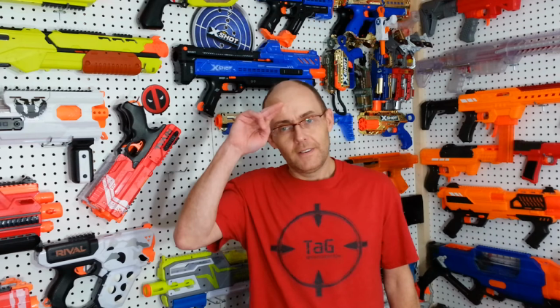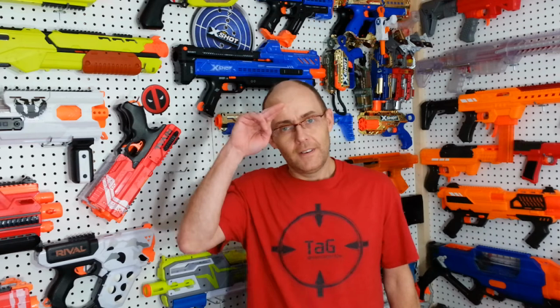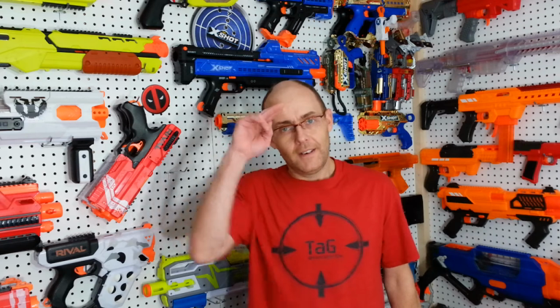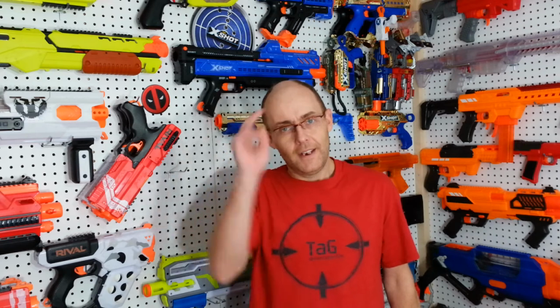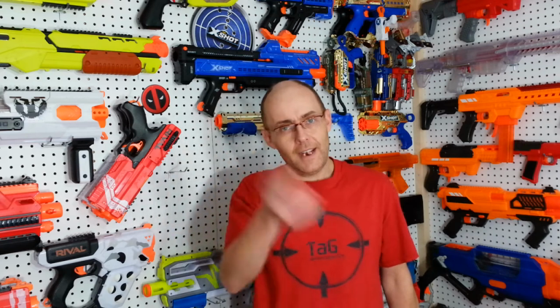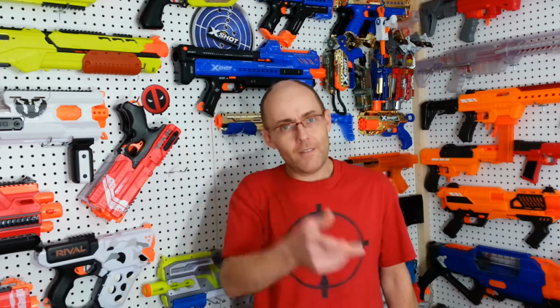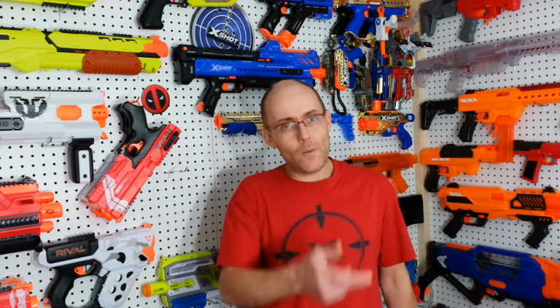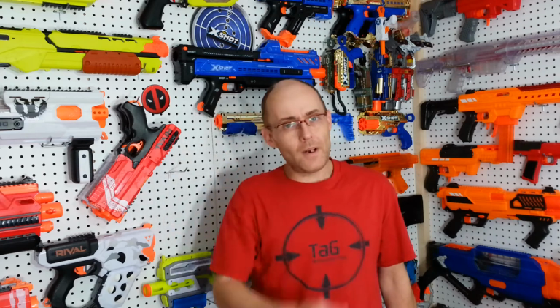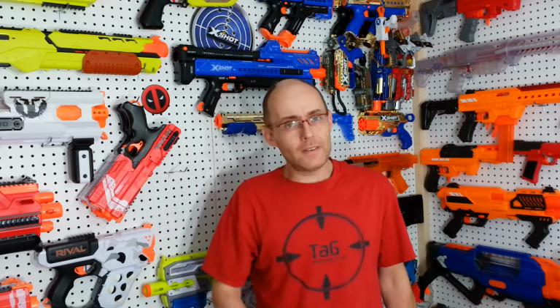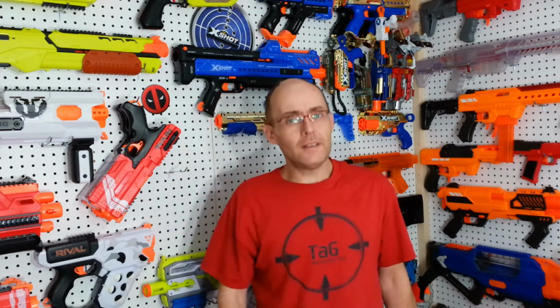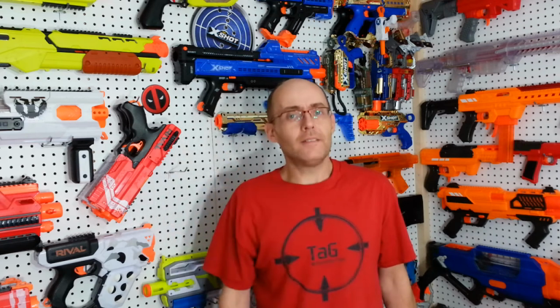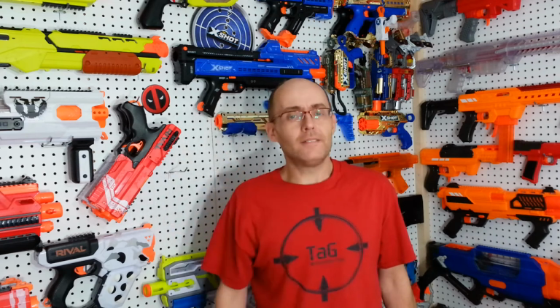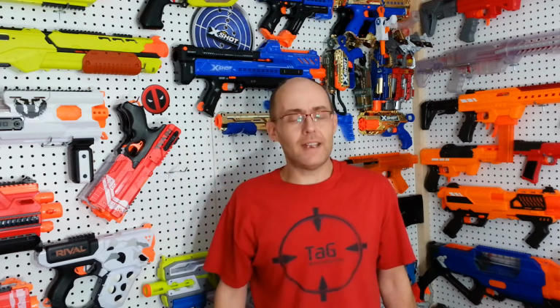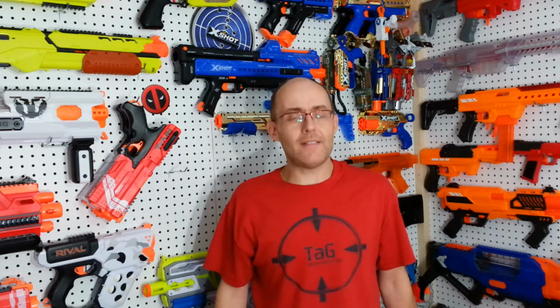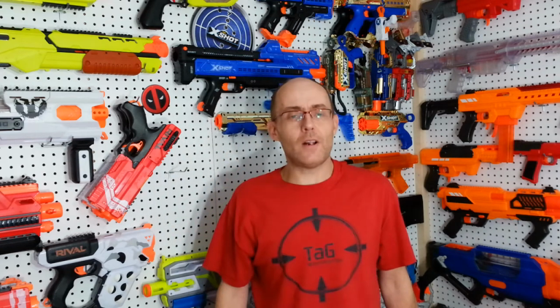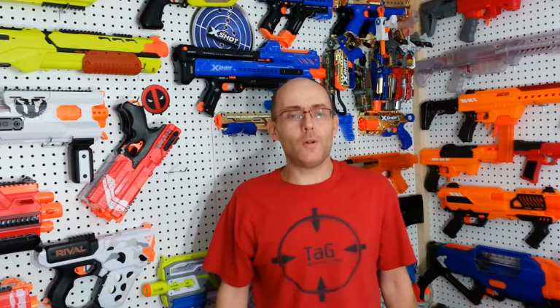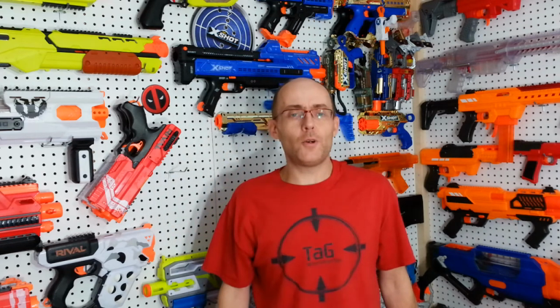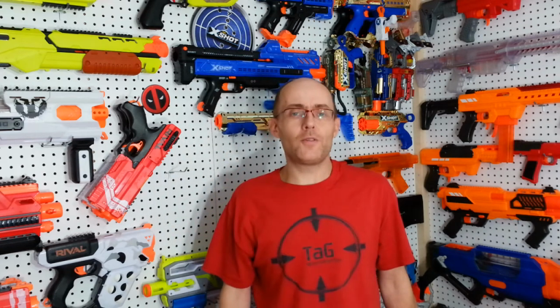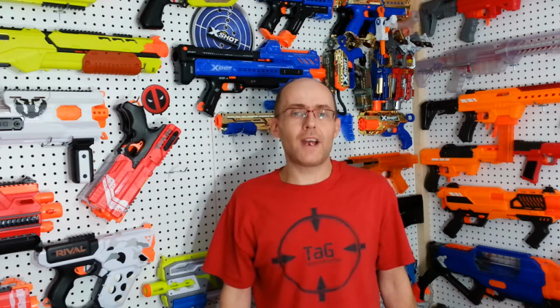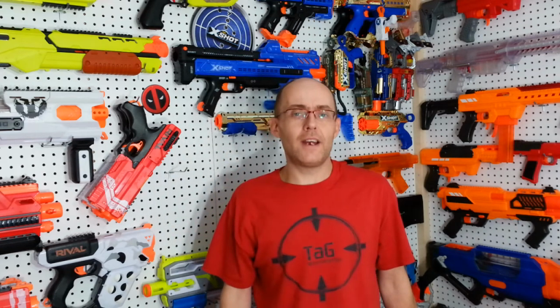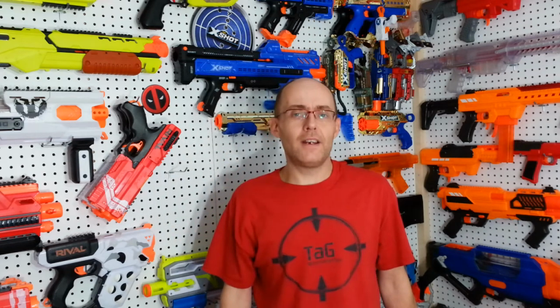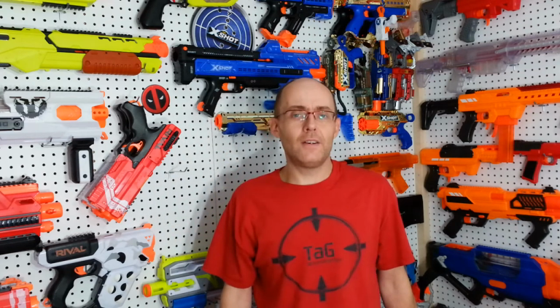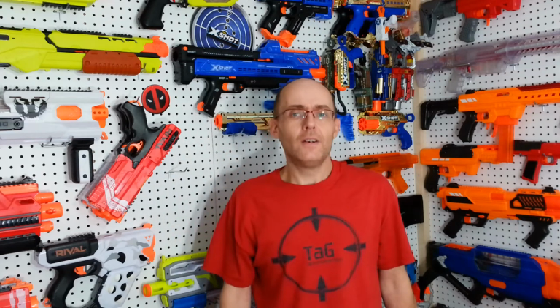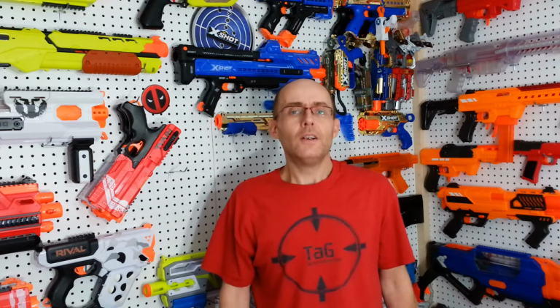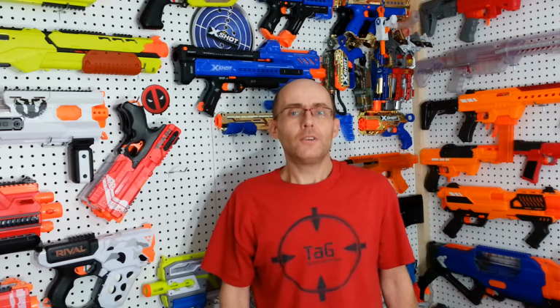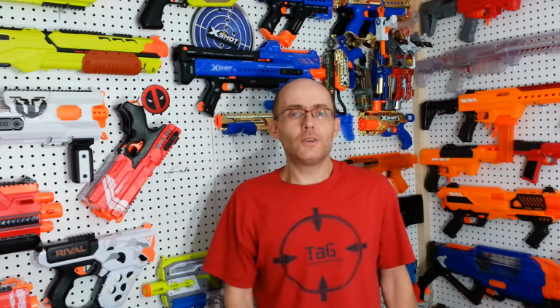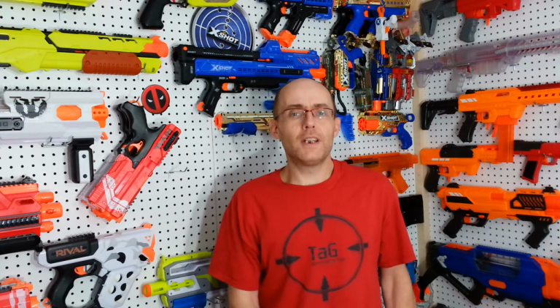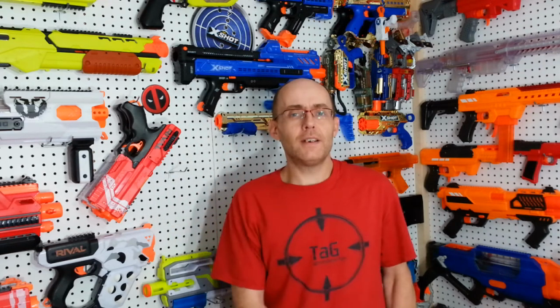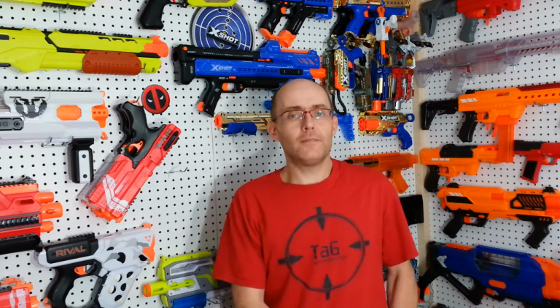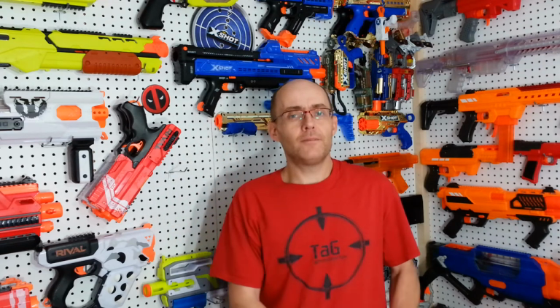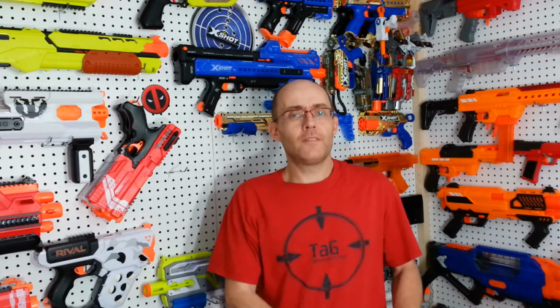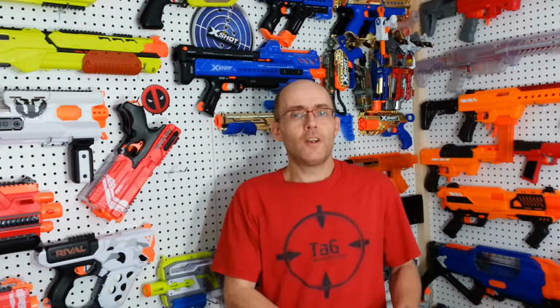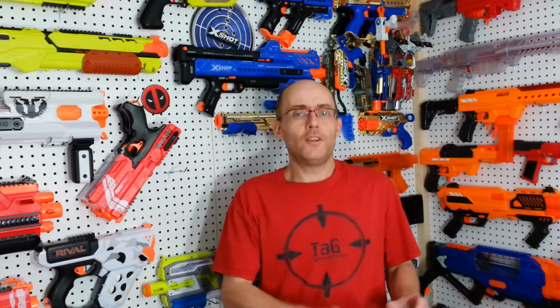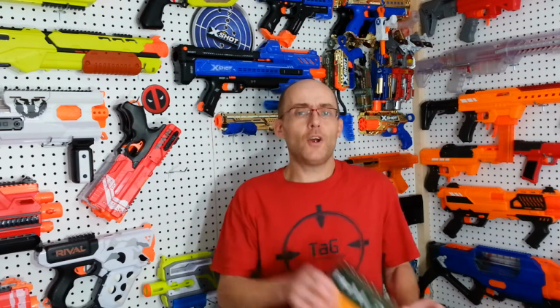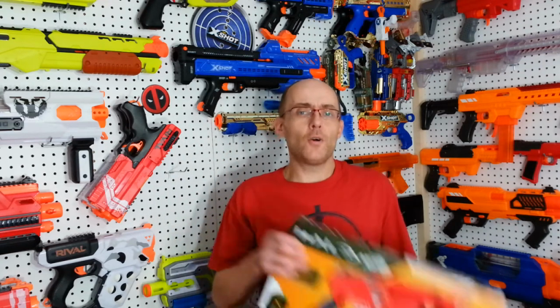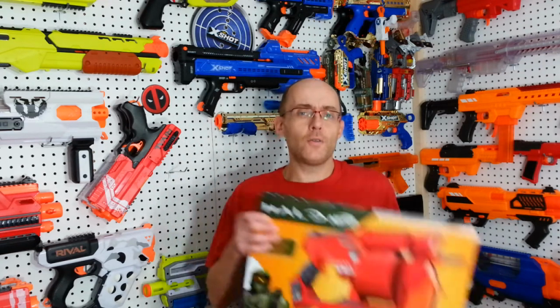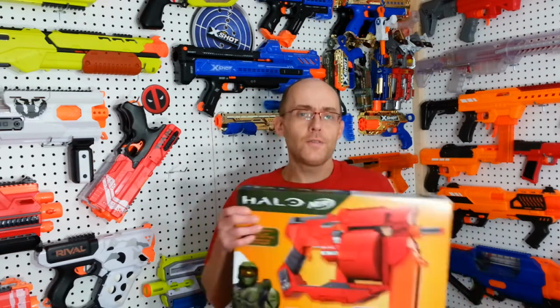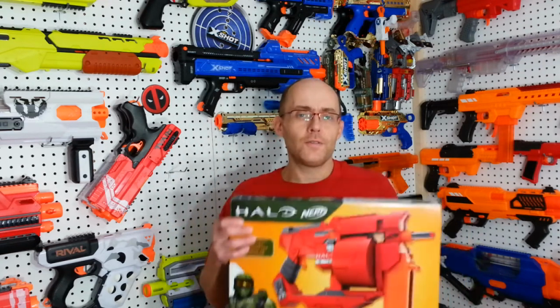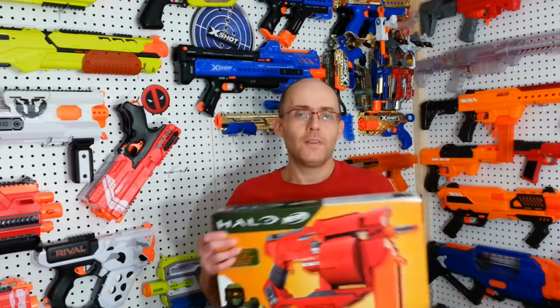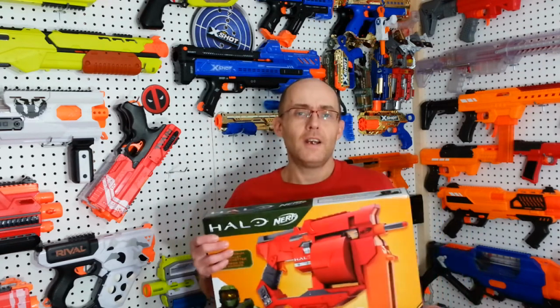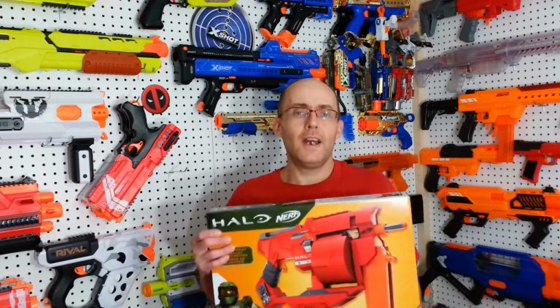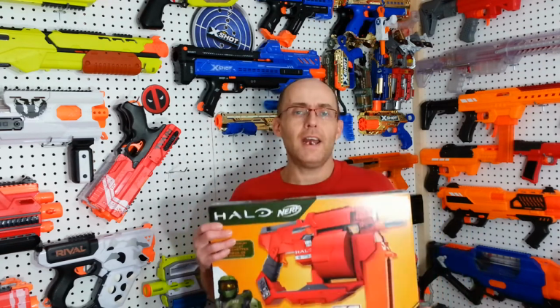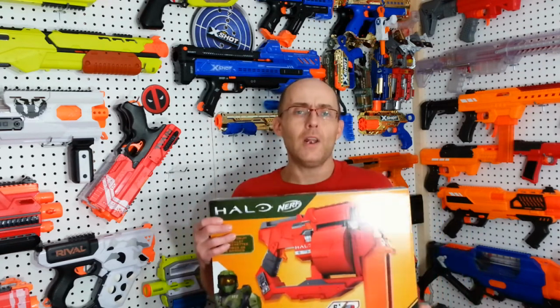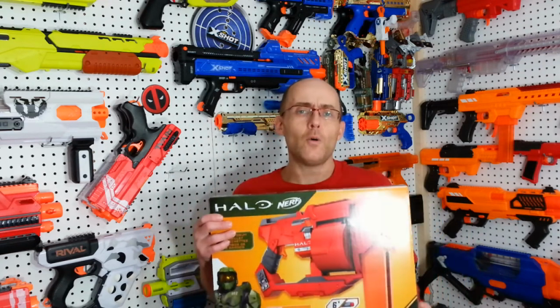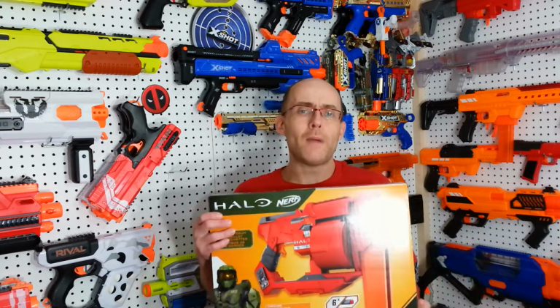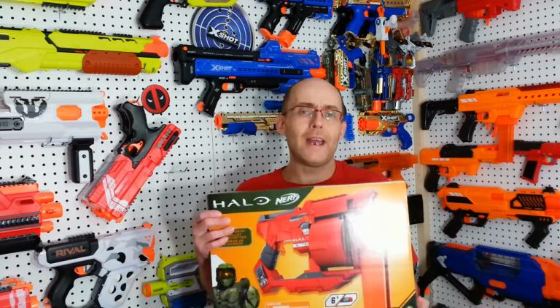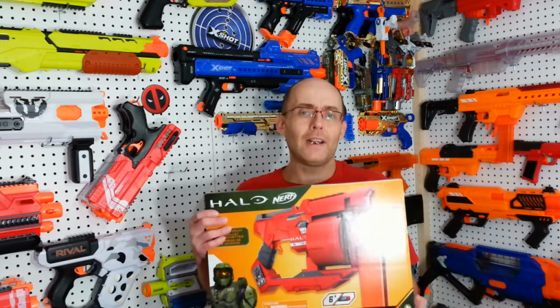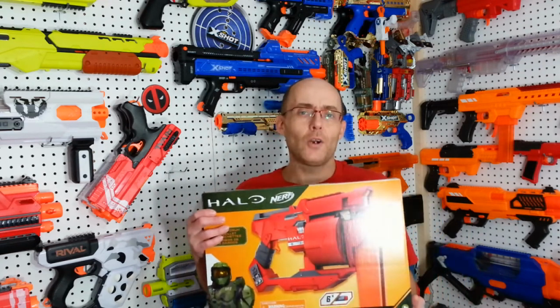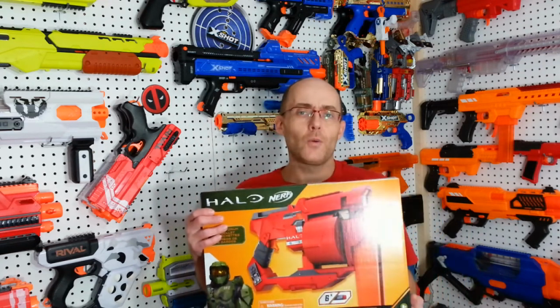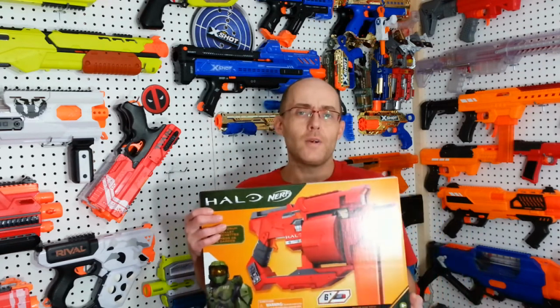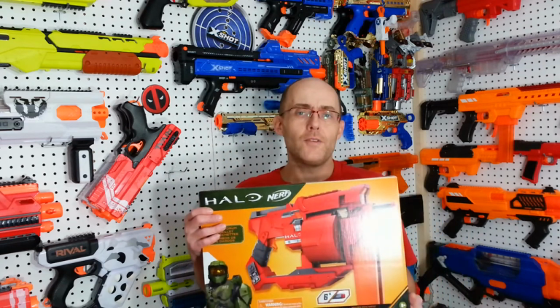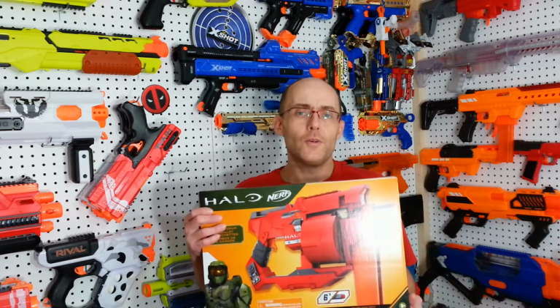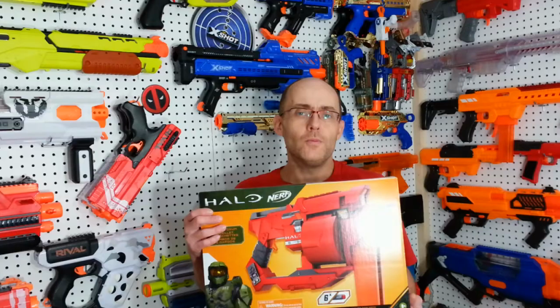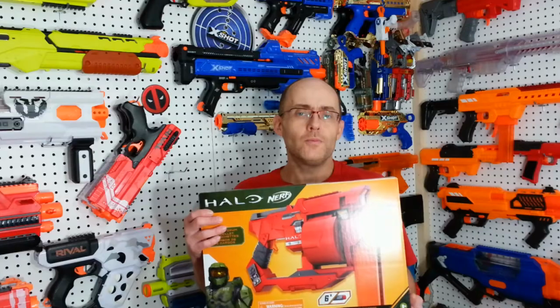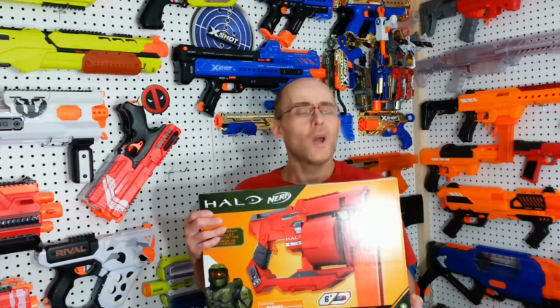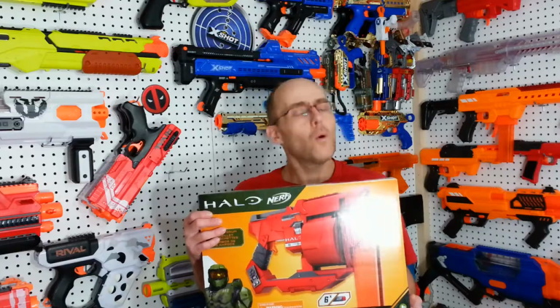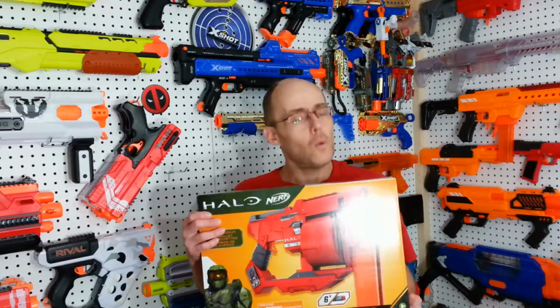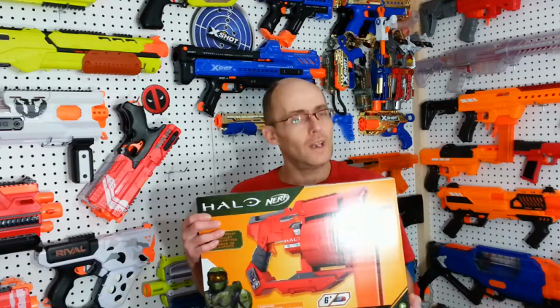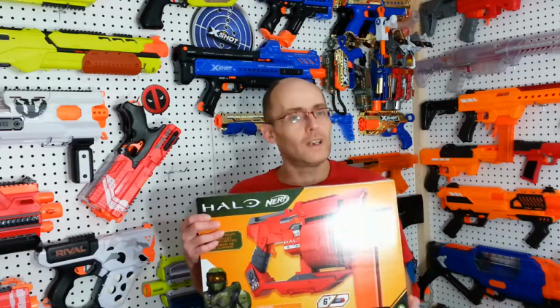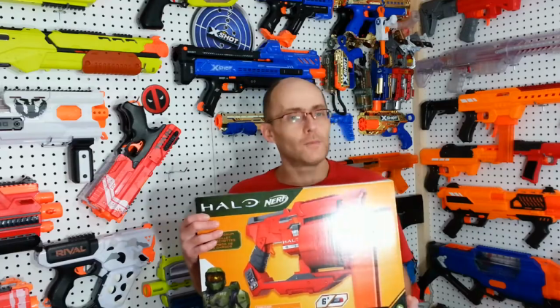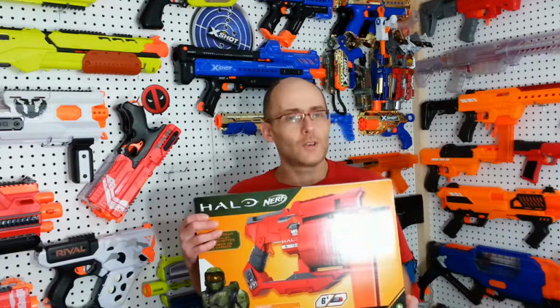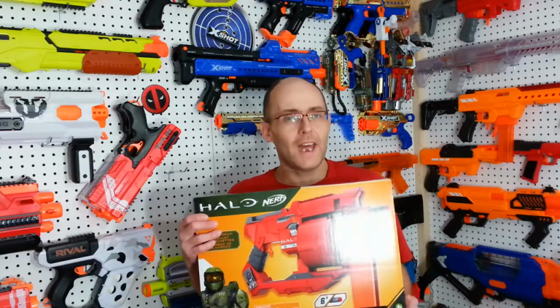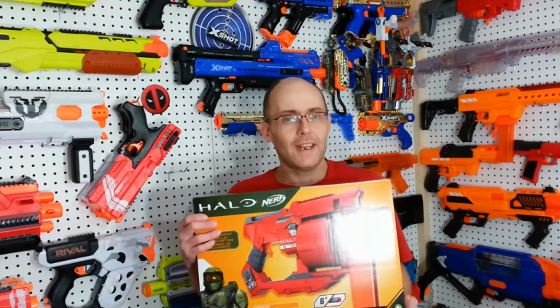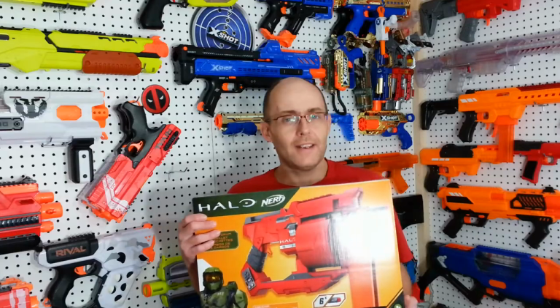Hey everyone, that old NerveGuy here. Today, Nerf Halo Mangler review. Welcome to TAG.